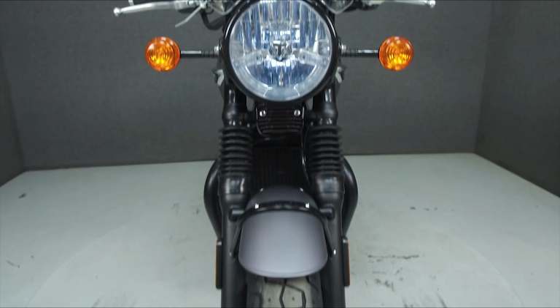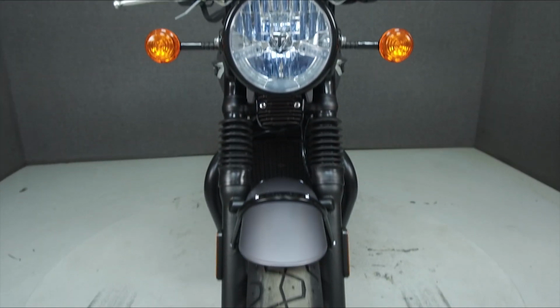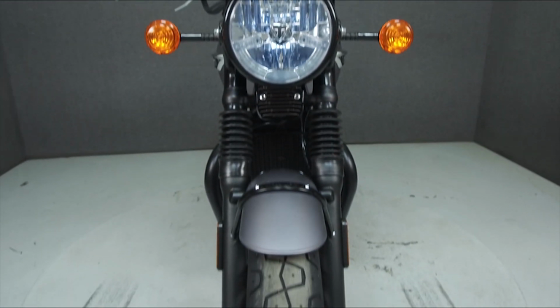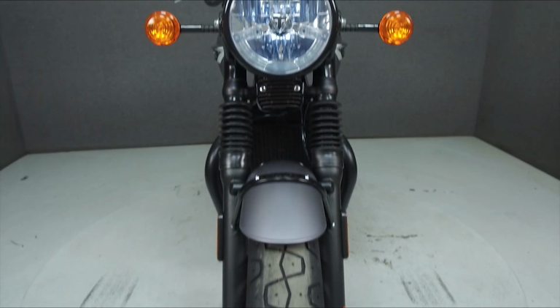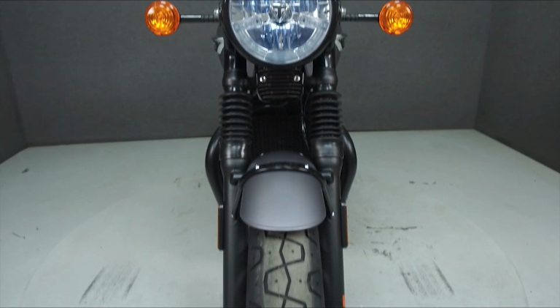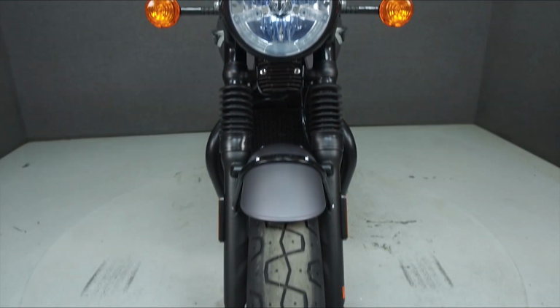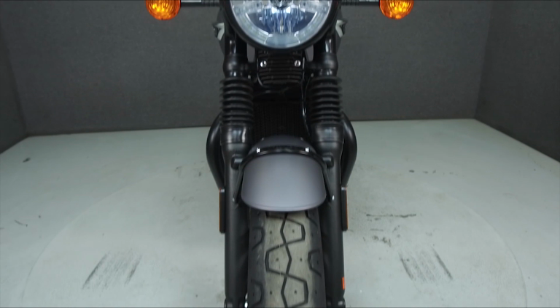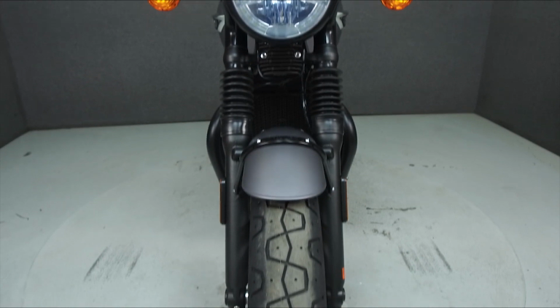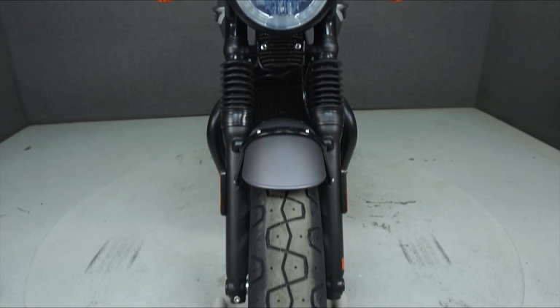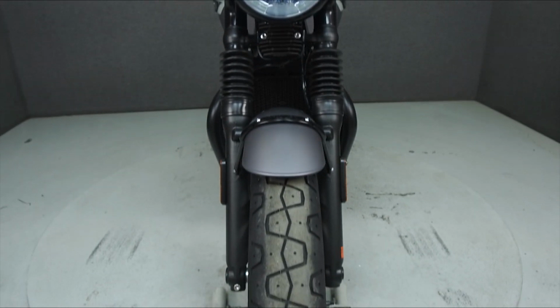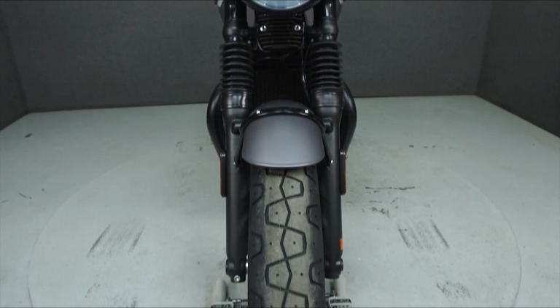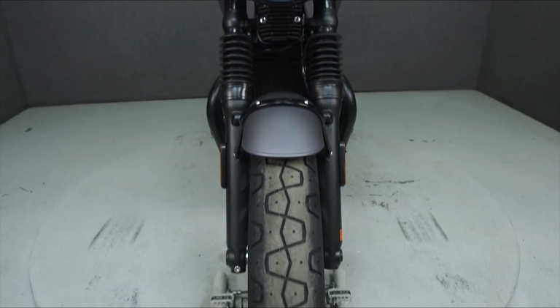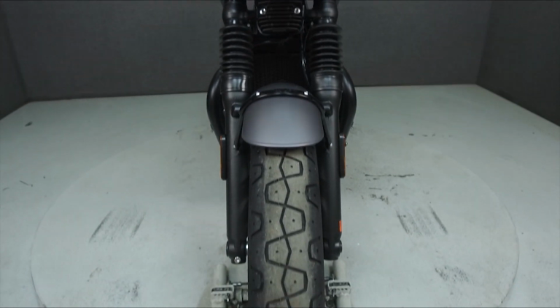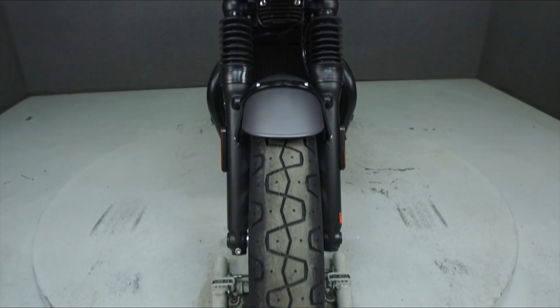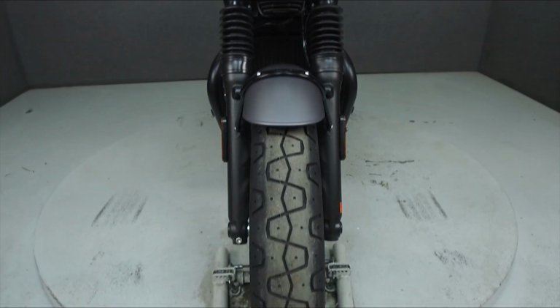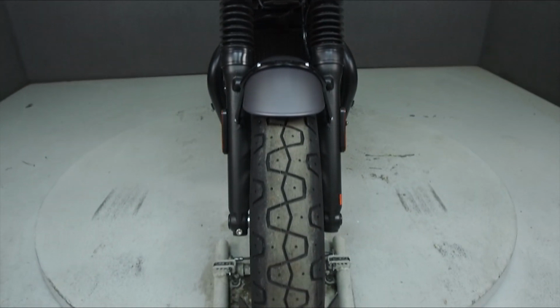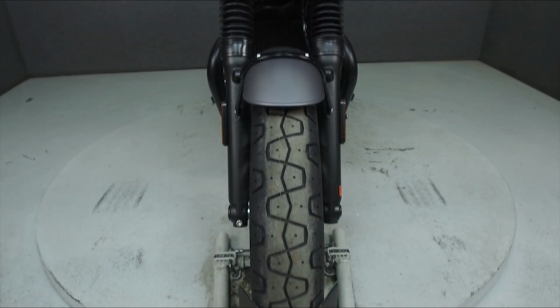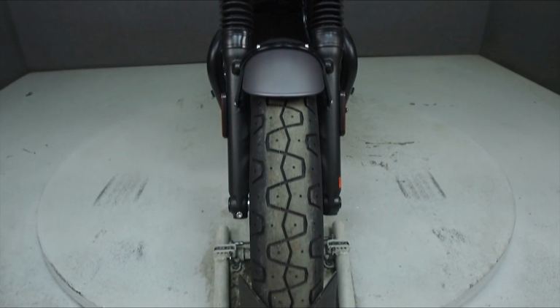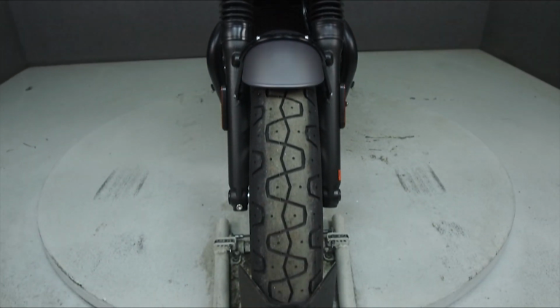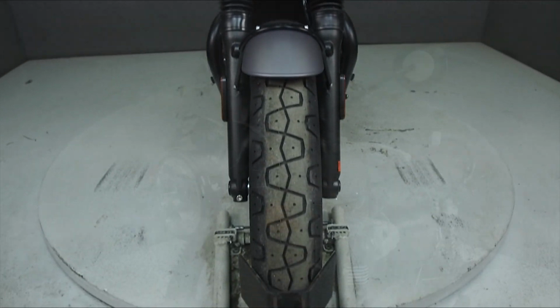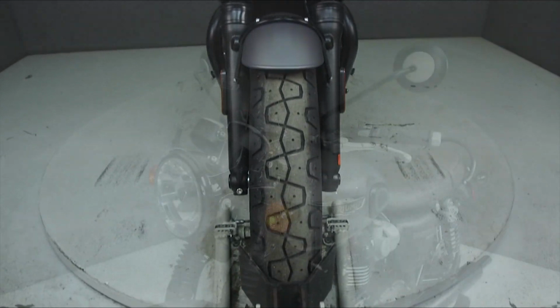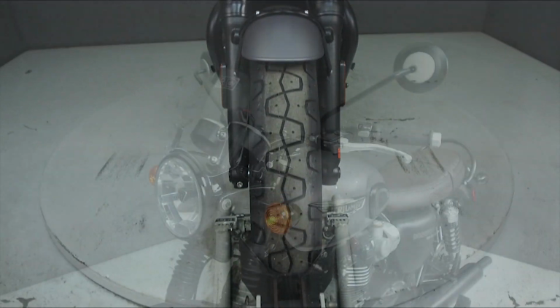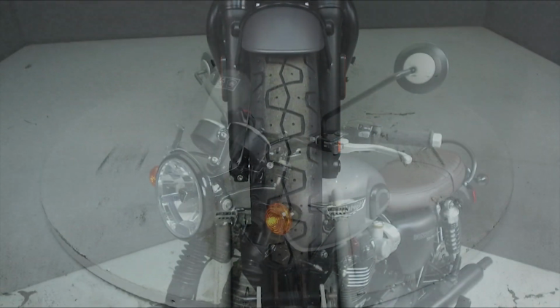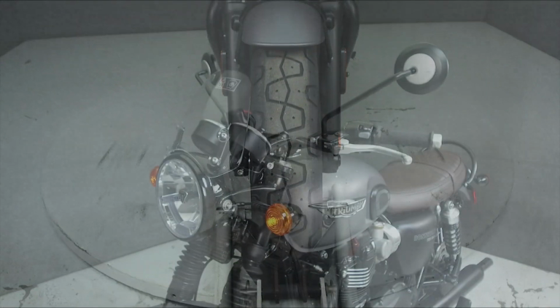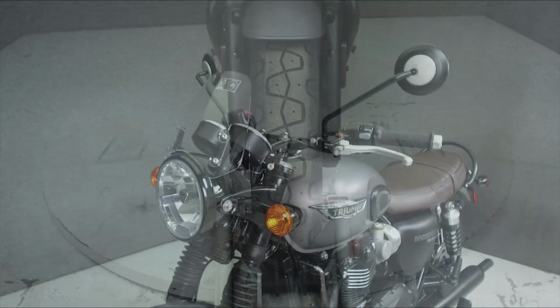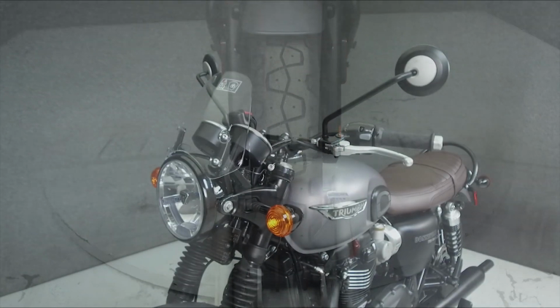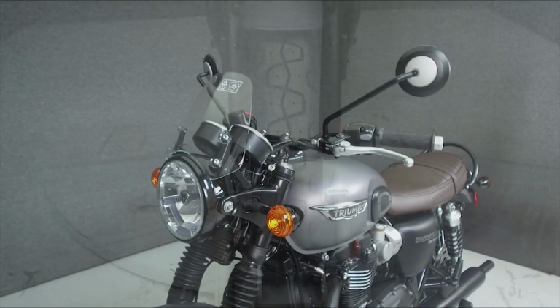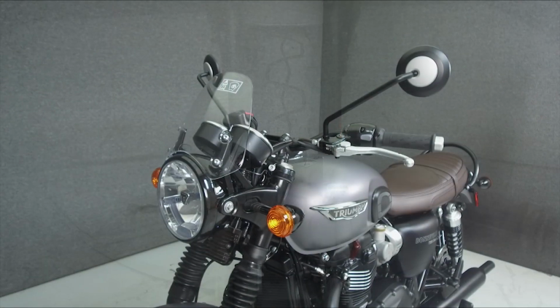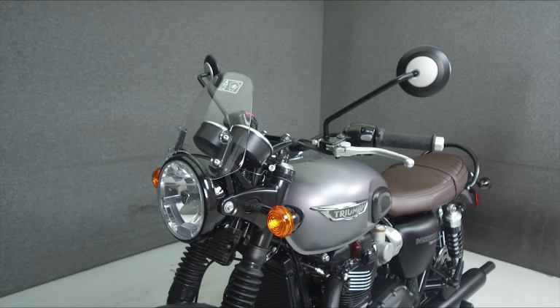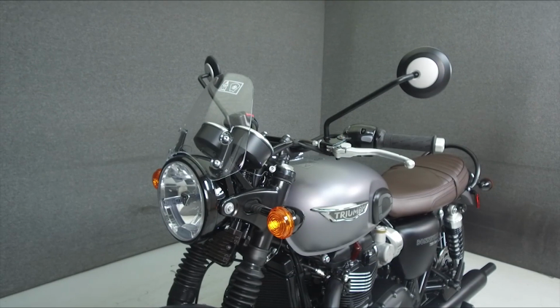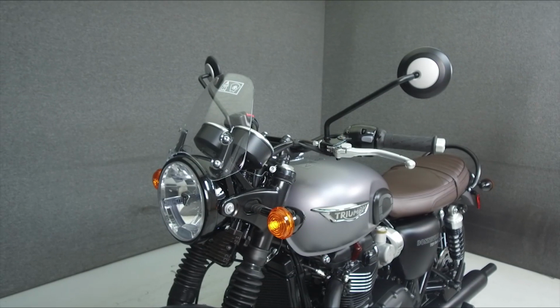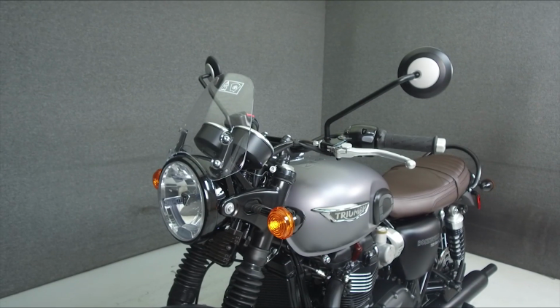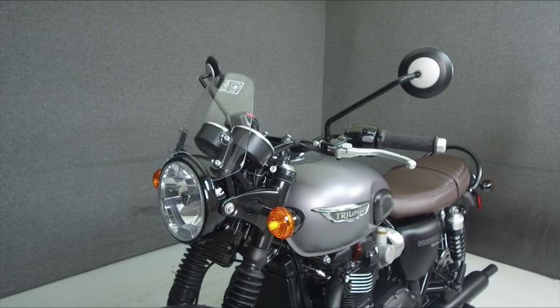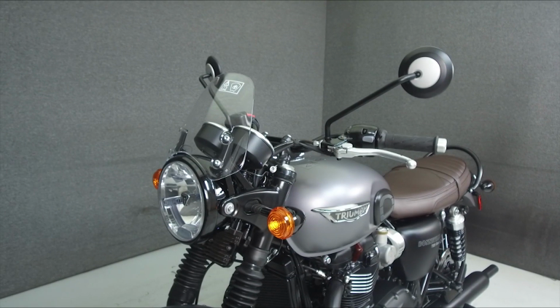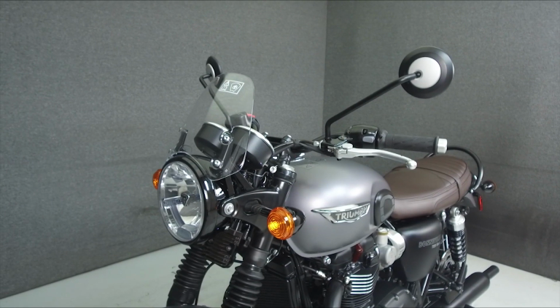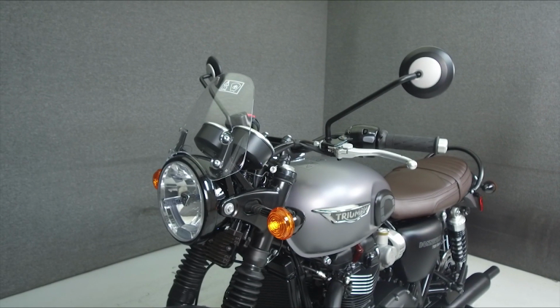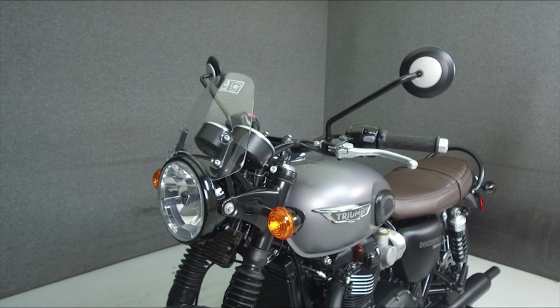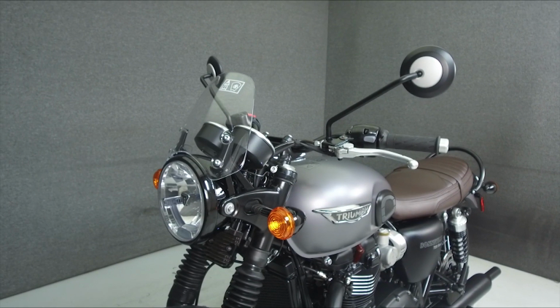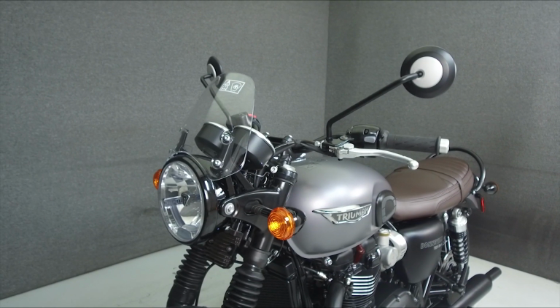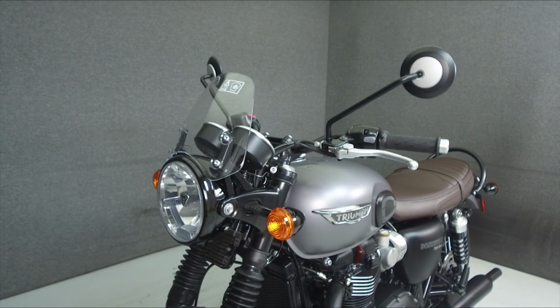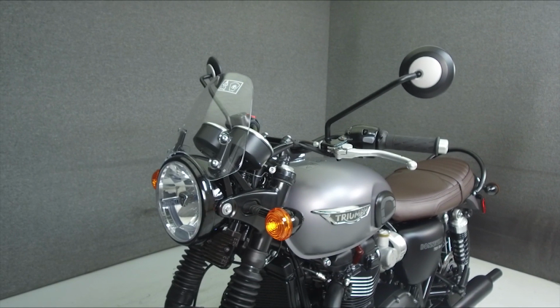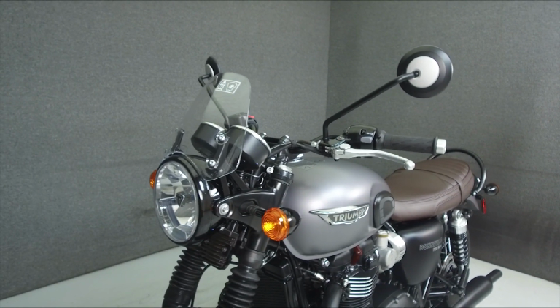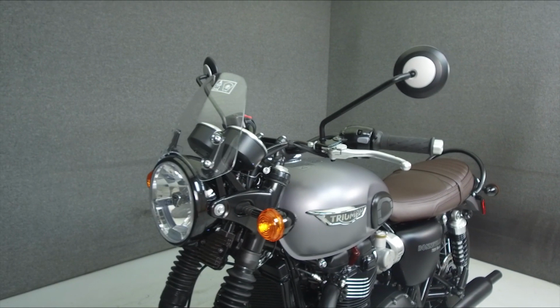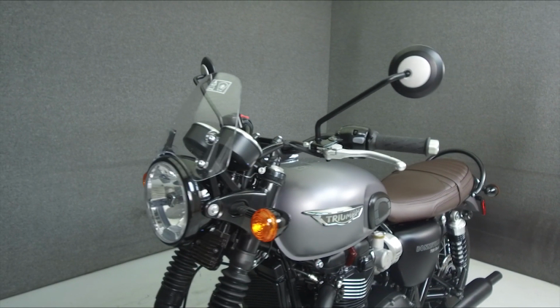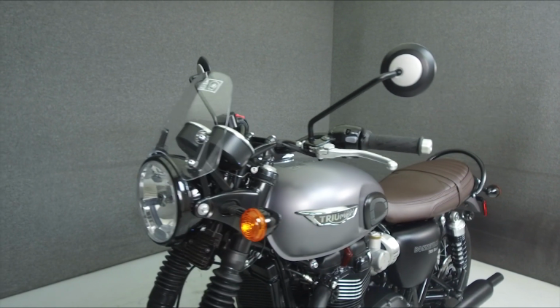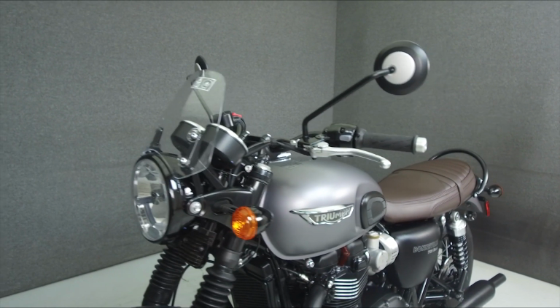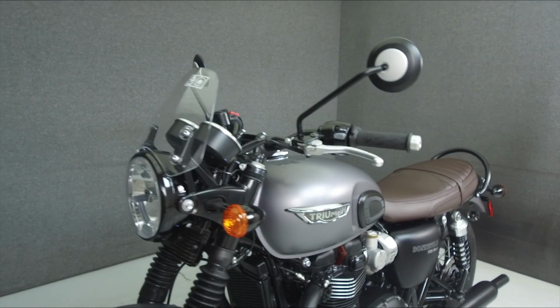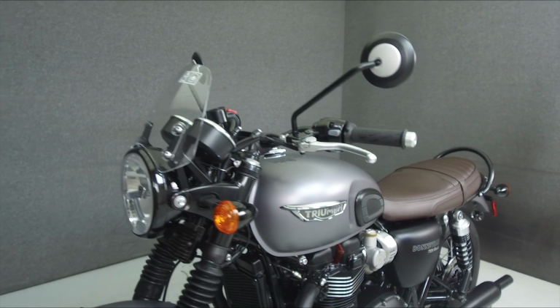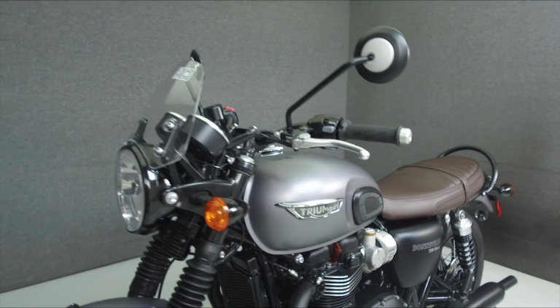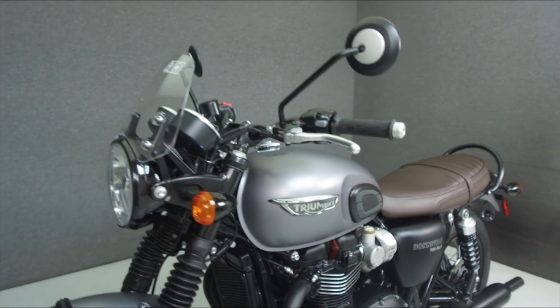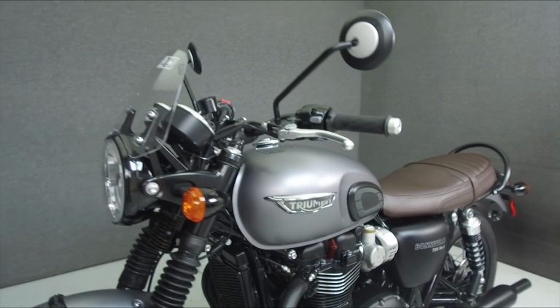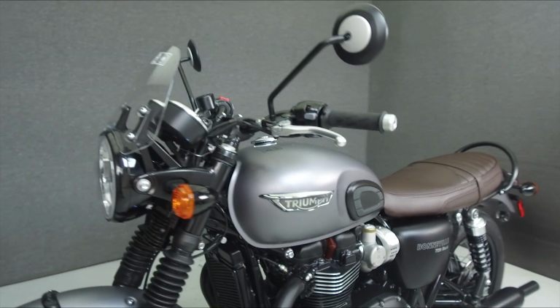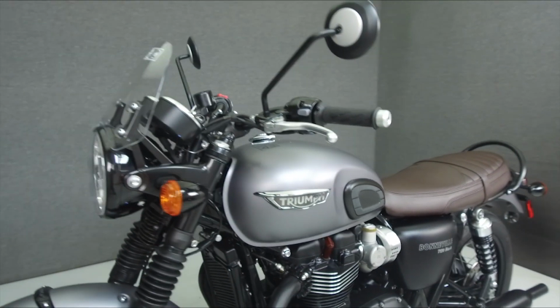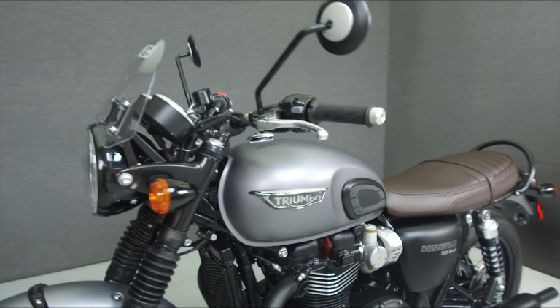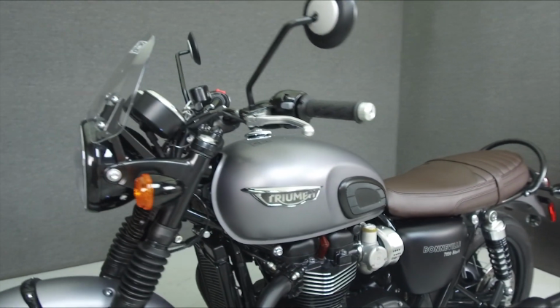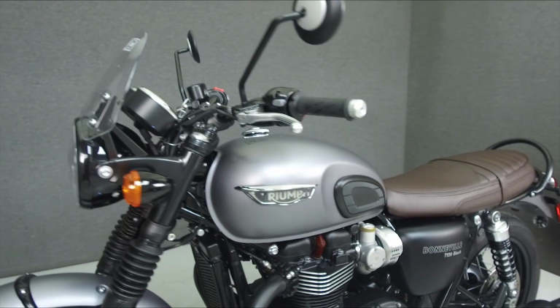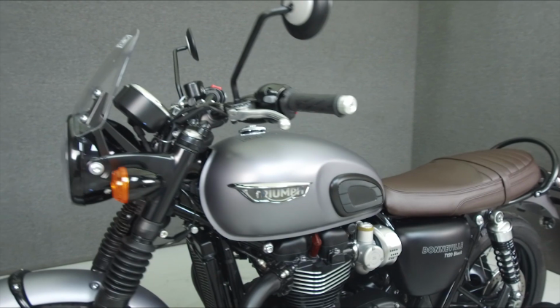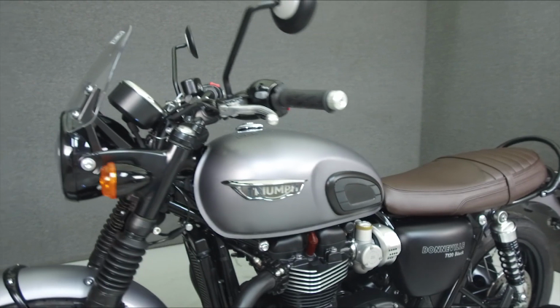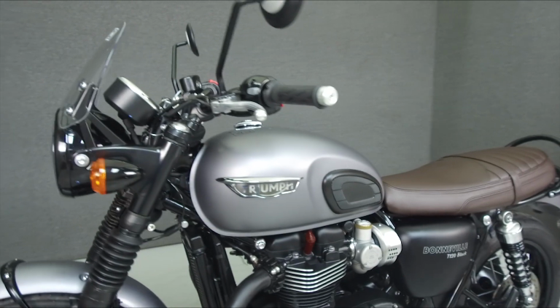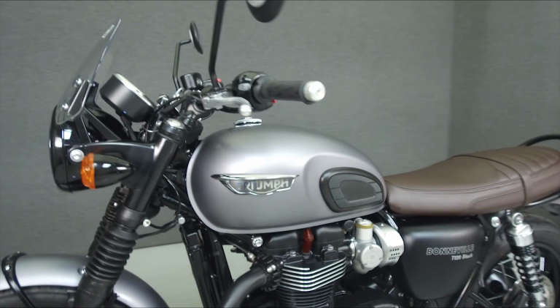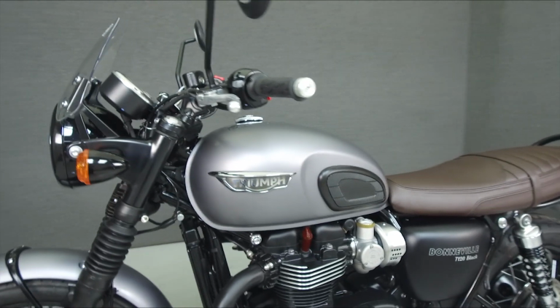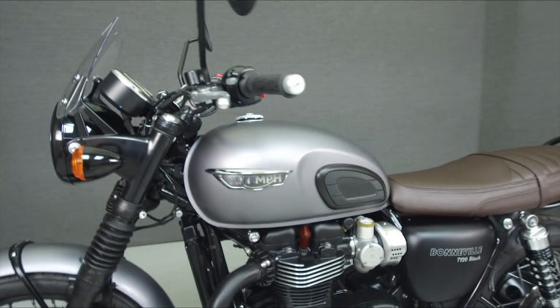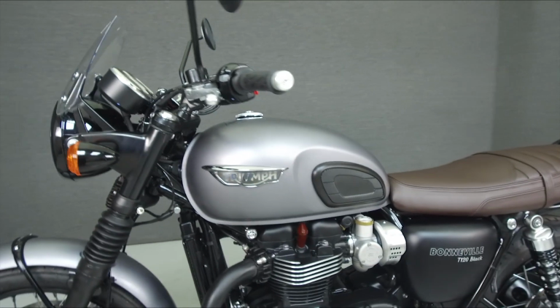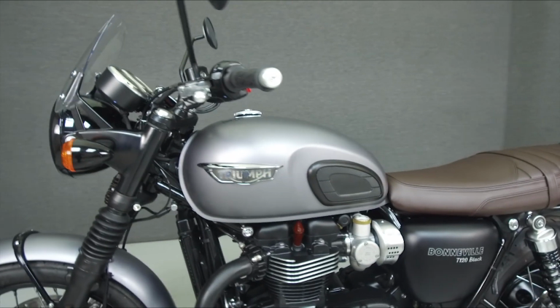This bike comes equipped with ABS, traction control, heated grips, and an onboard computer. It has also been upgraded with a windshield.